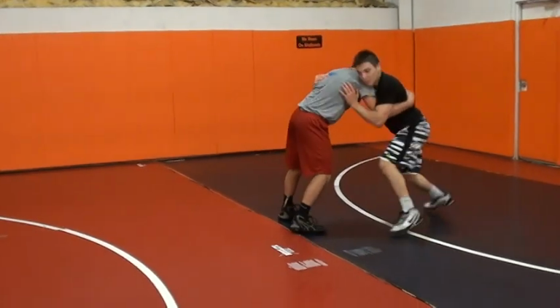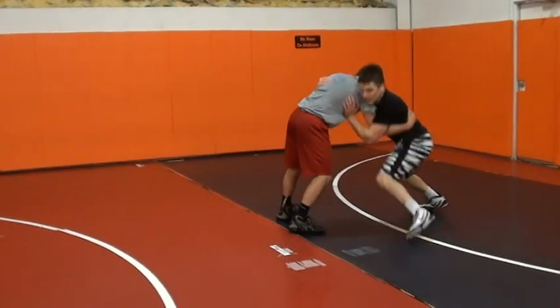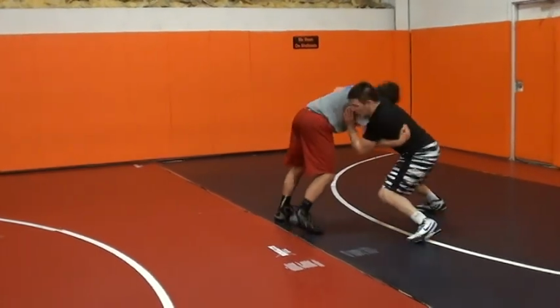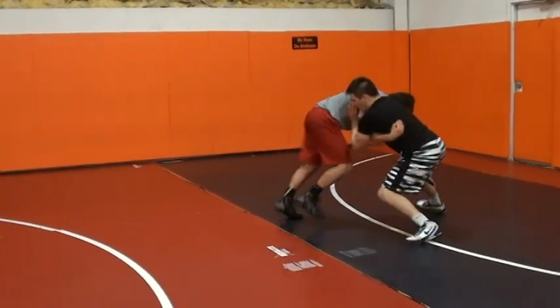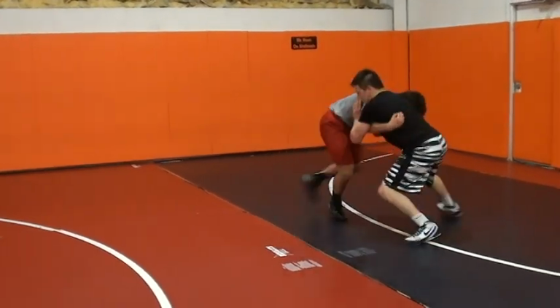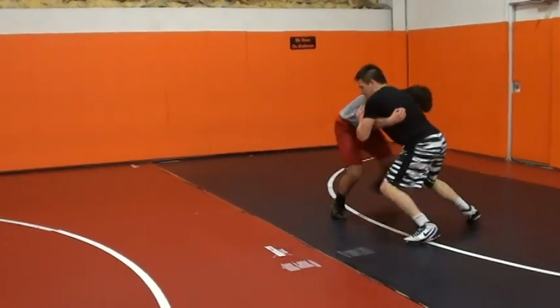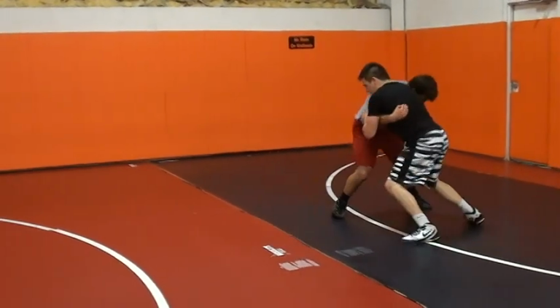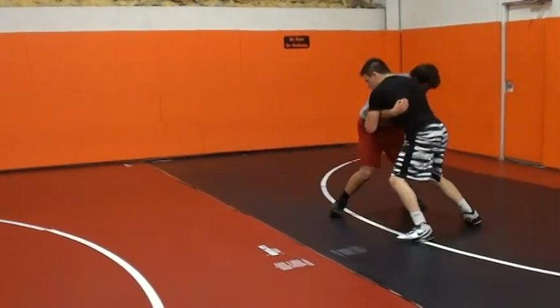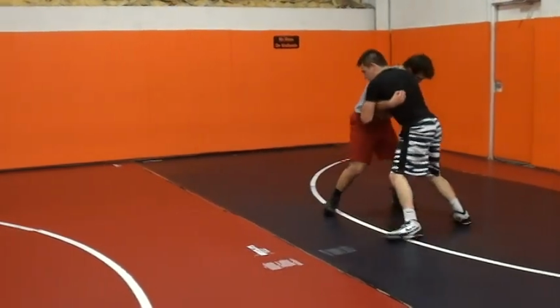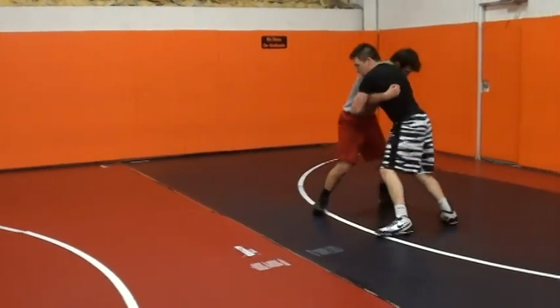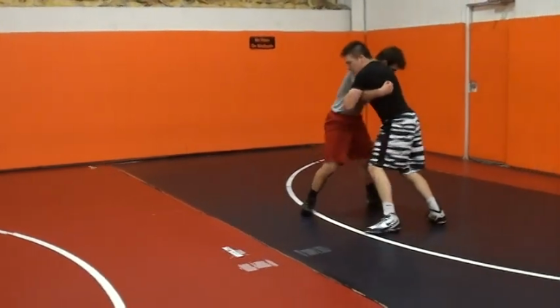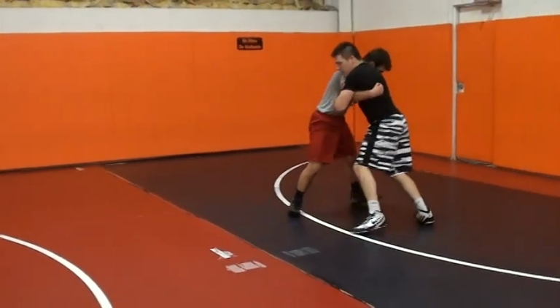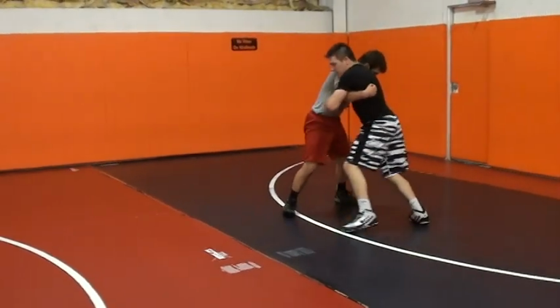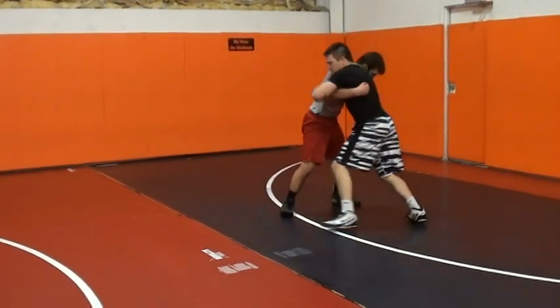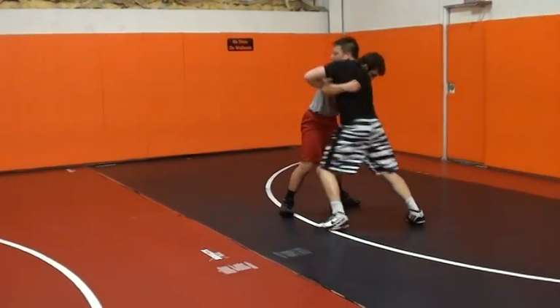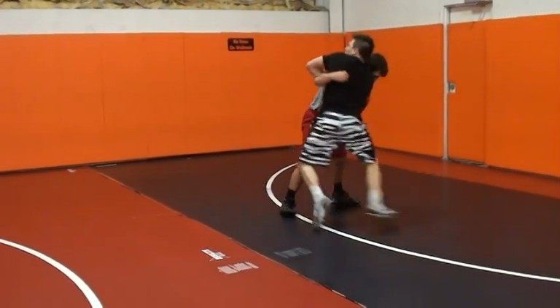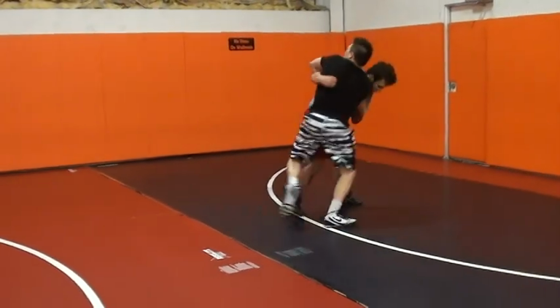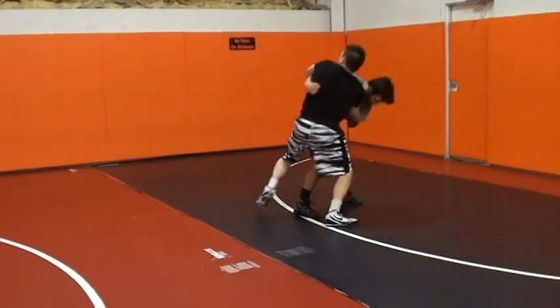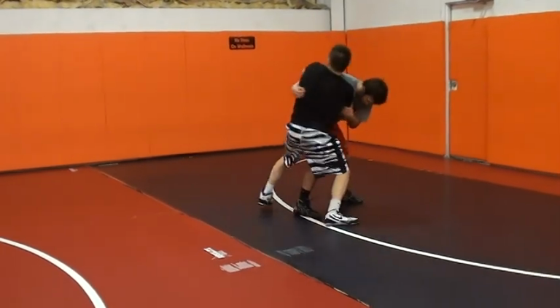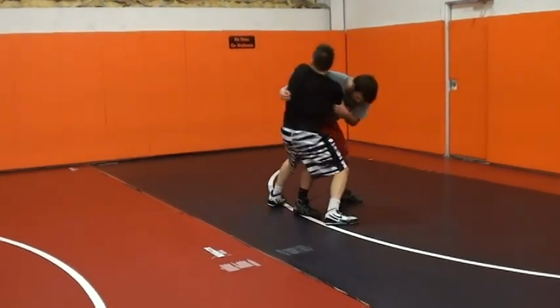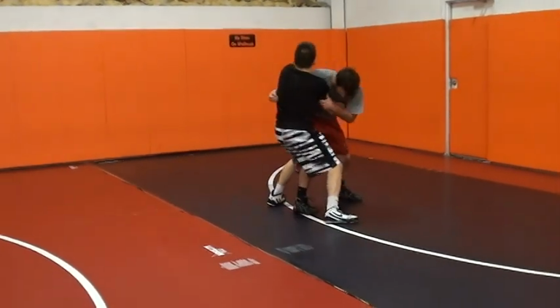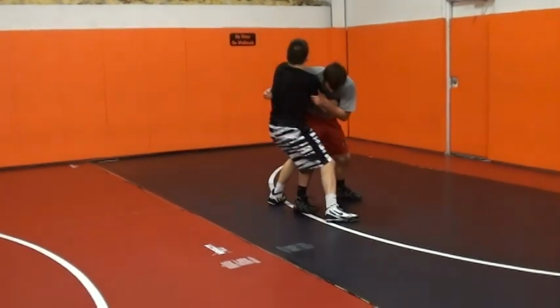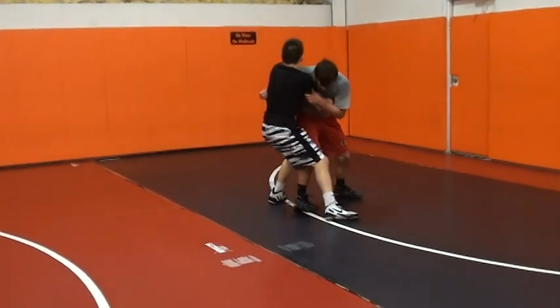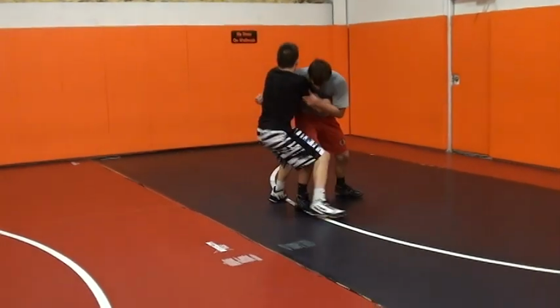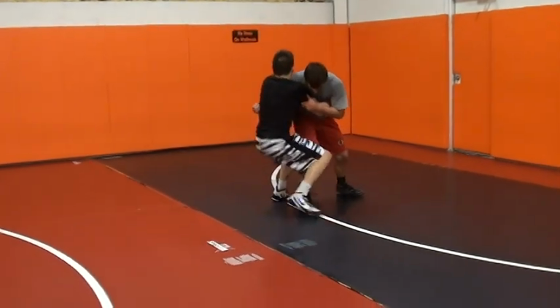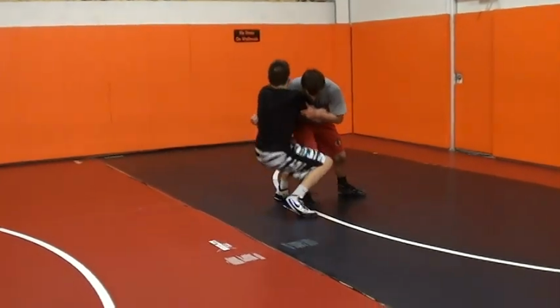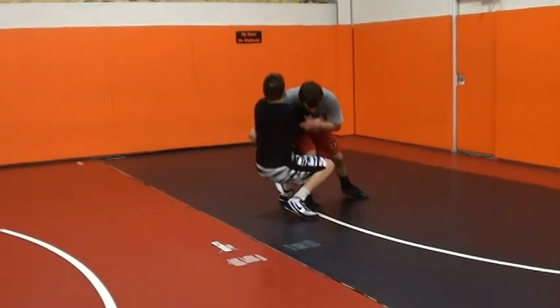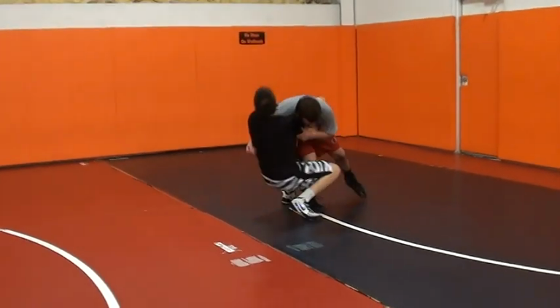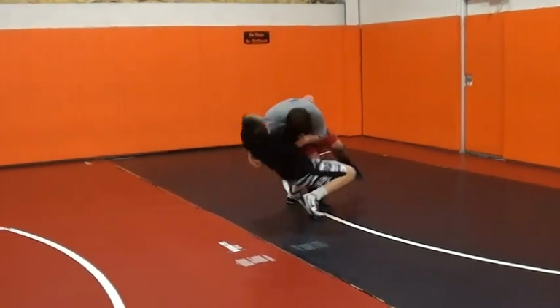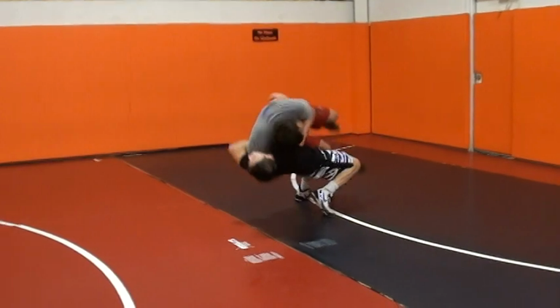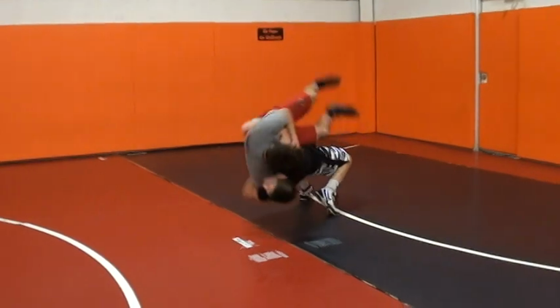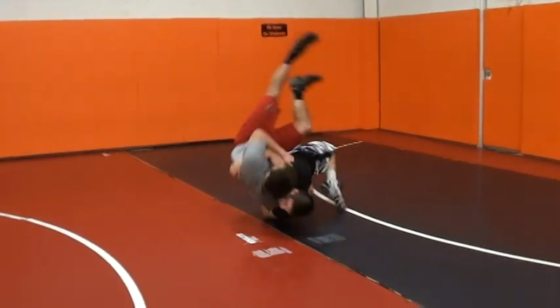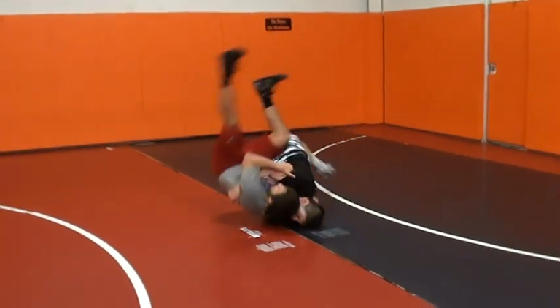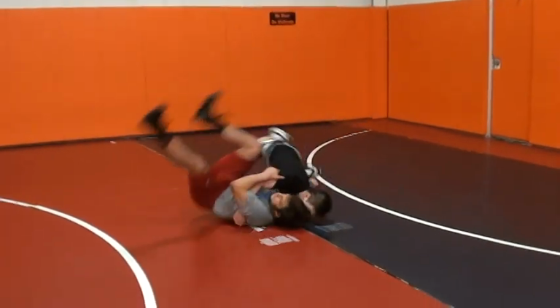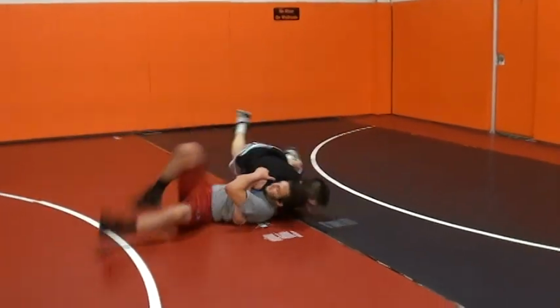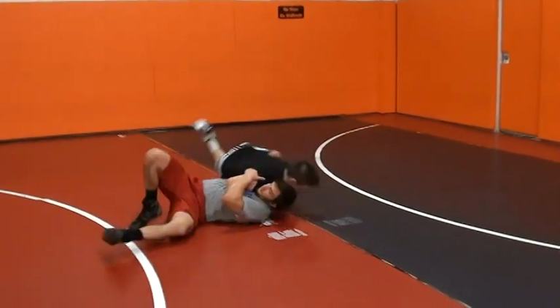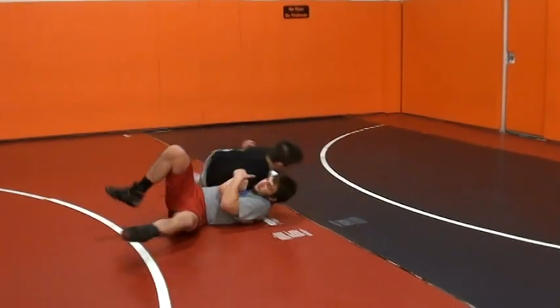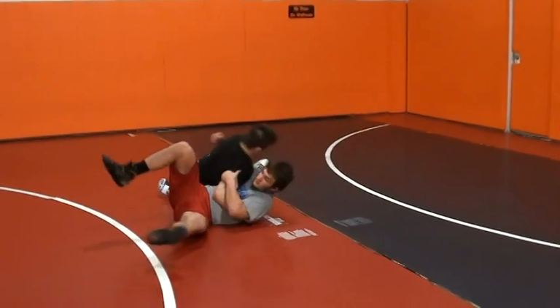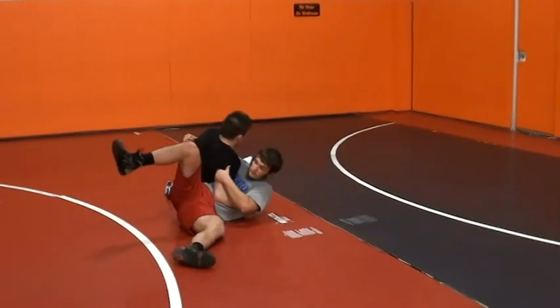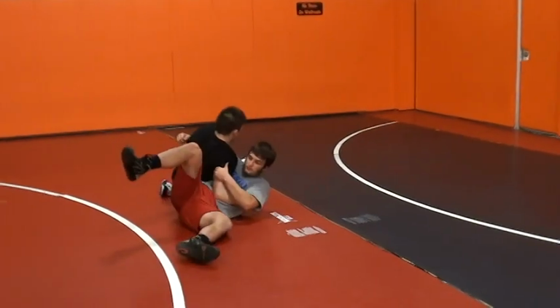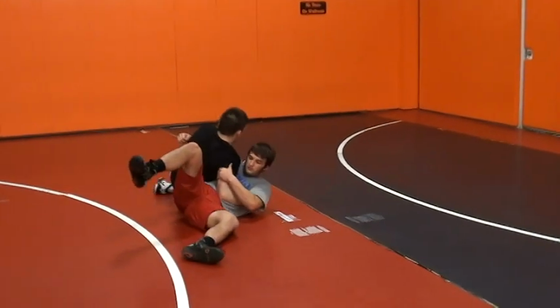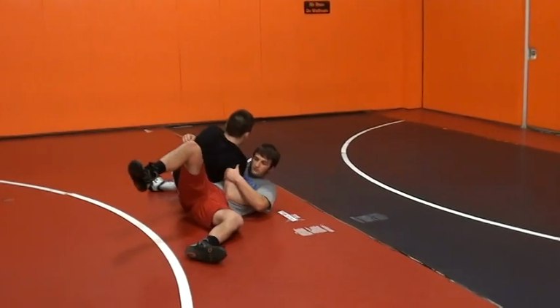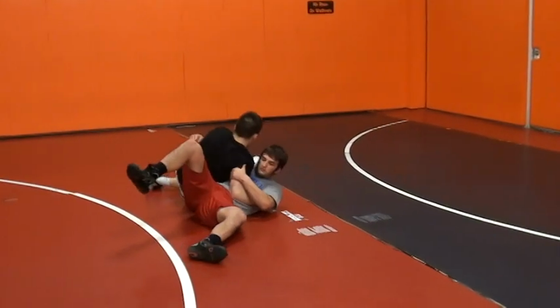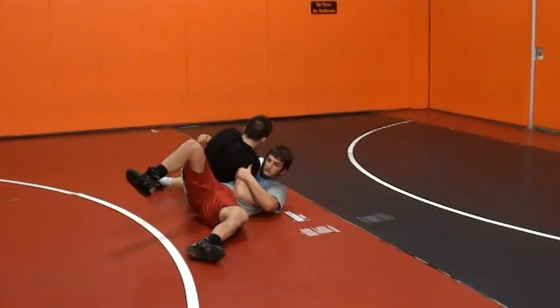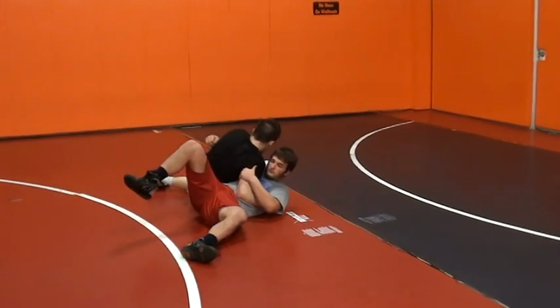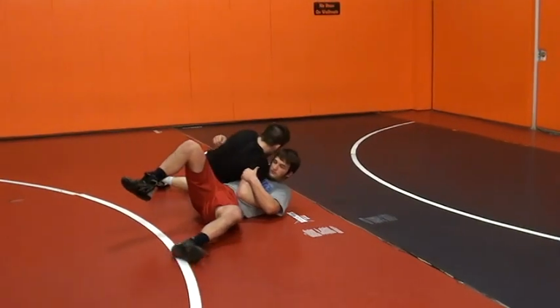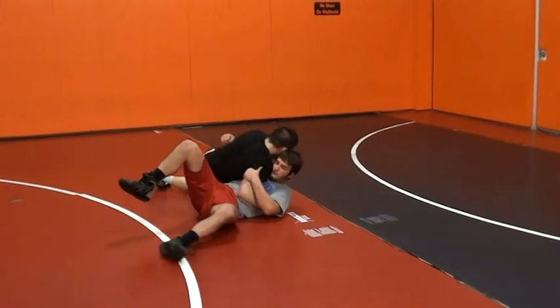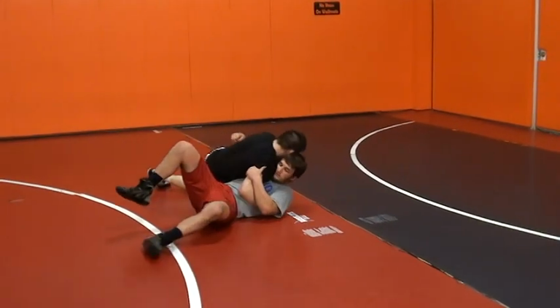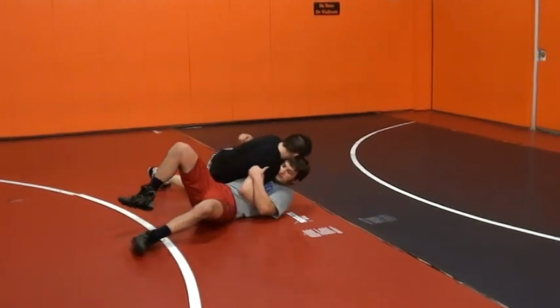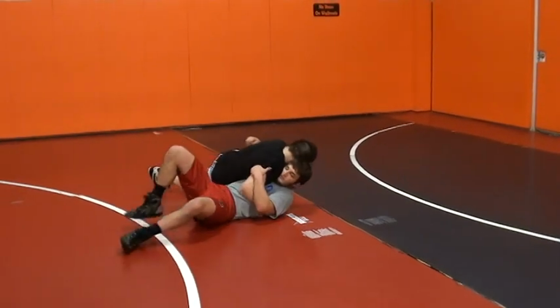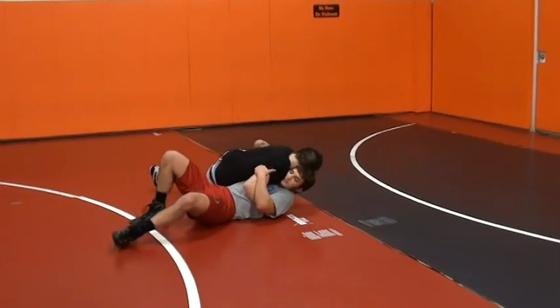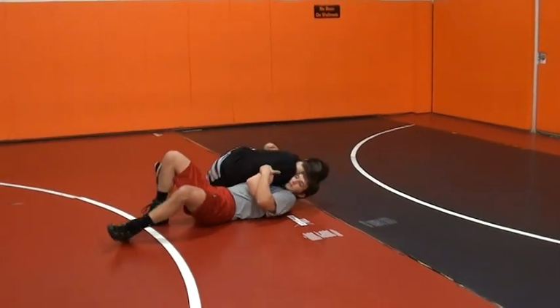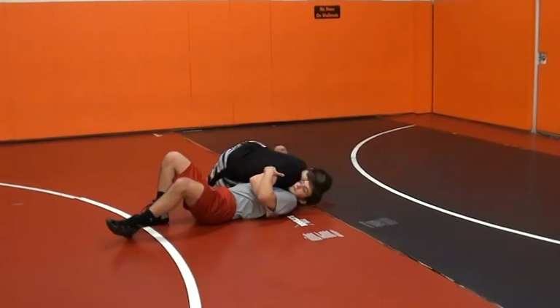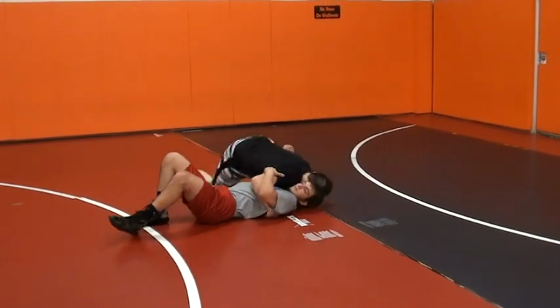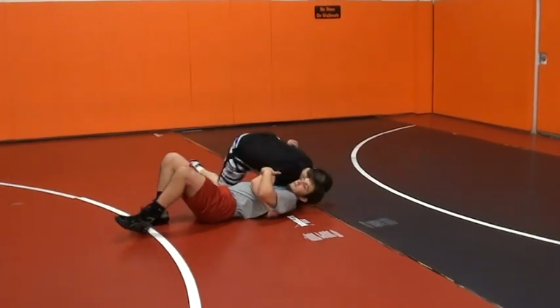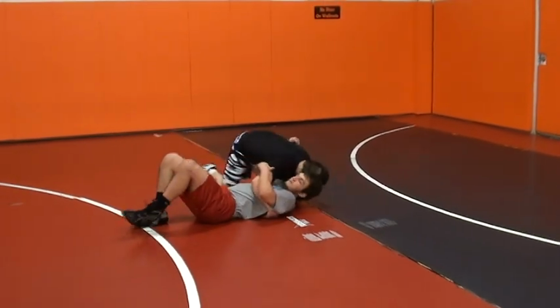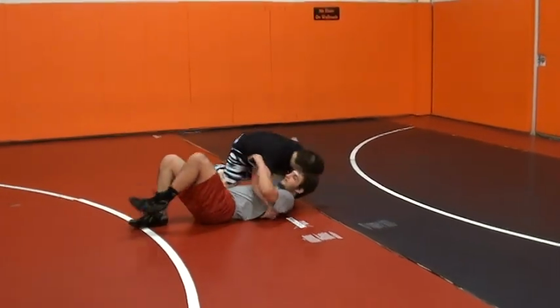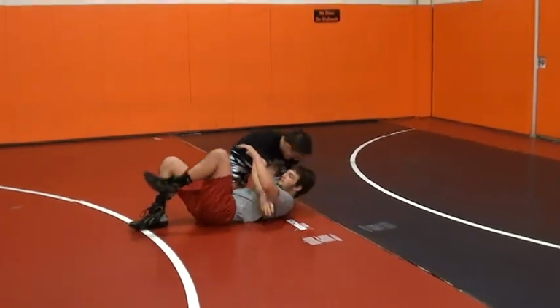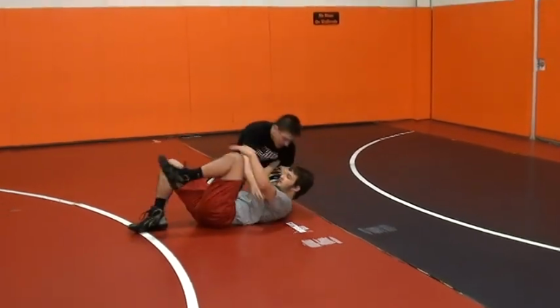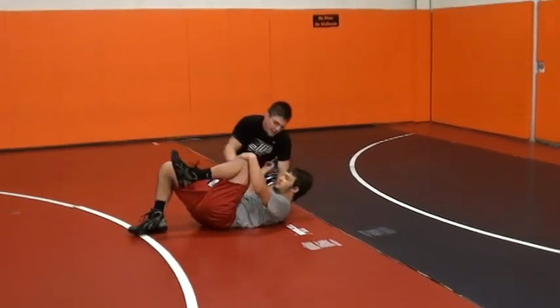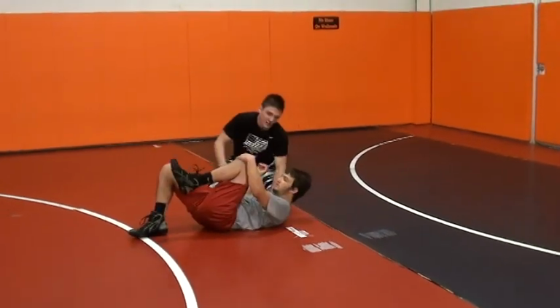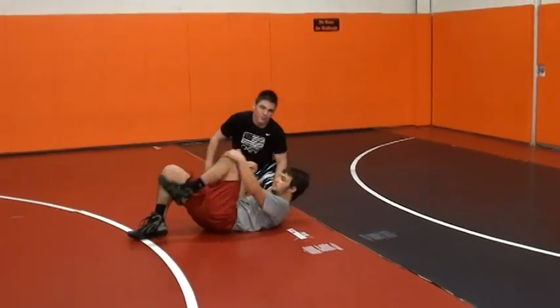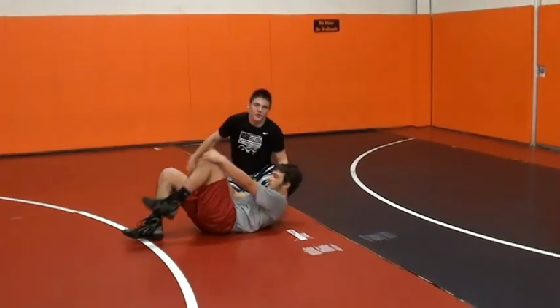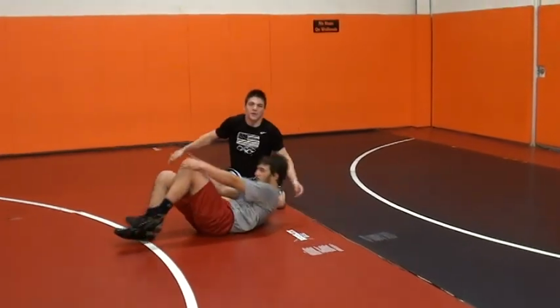Press on, step around, pop — and get the pin.